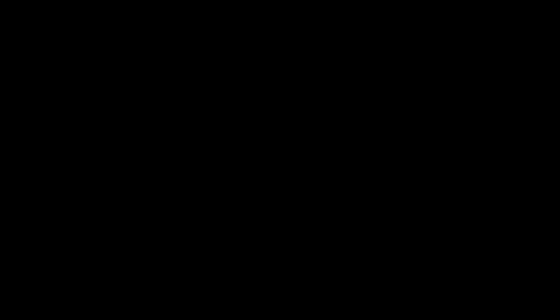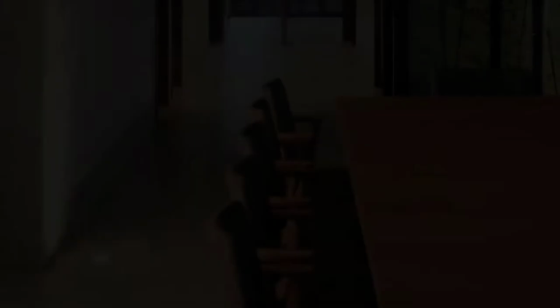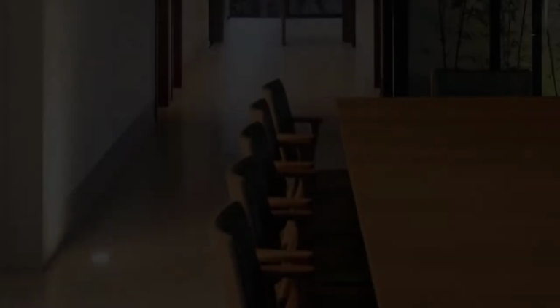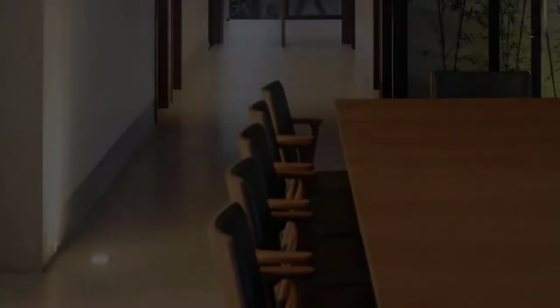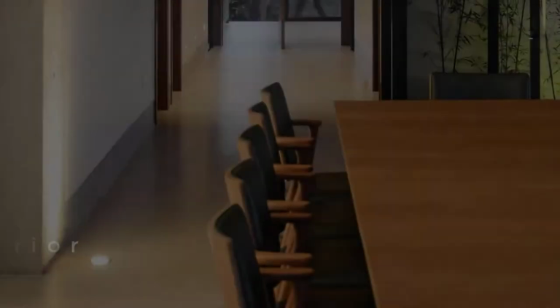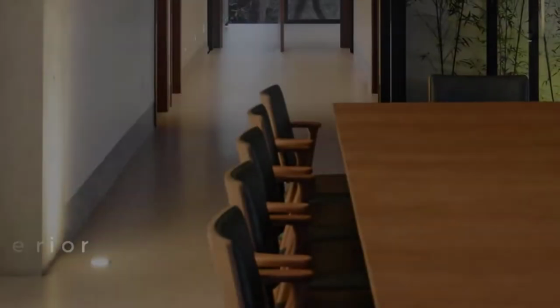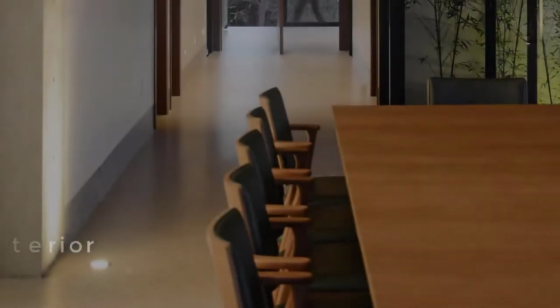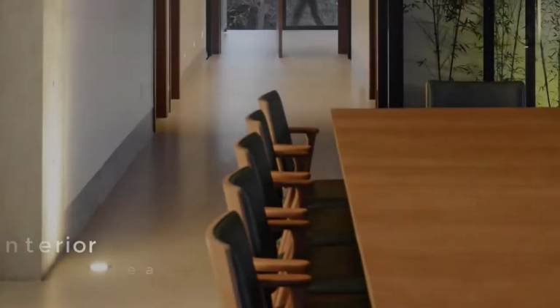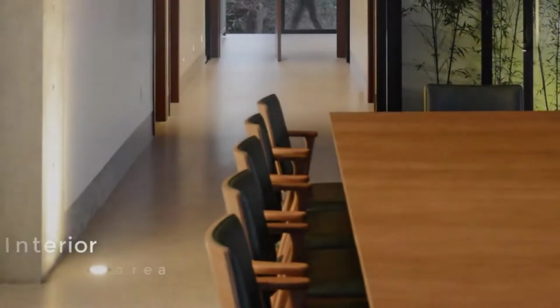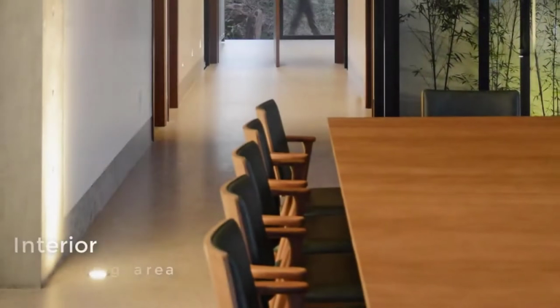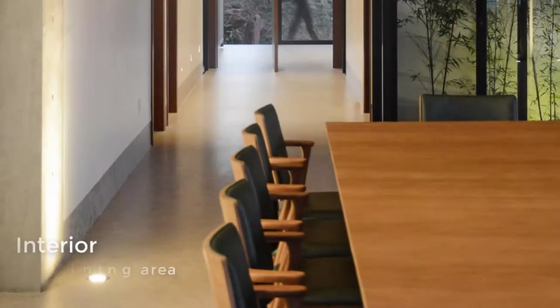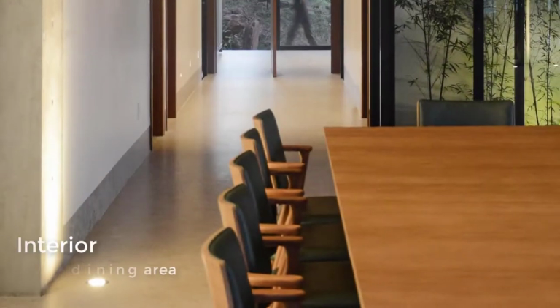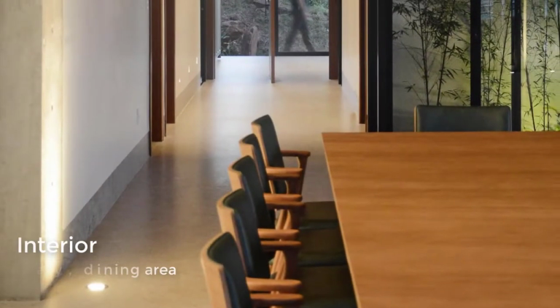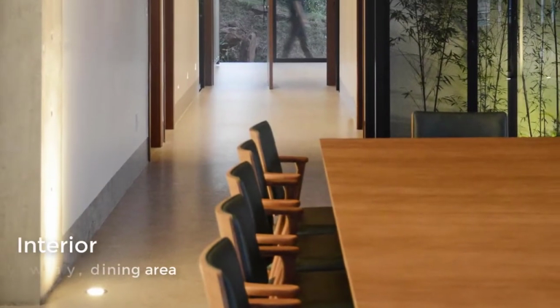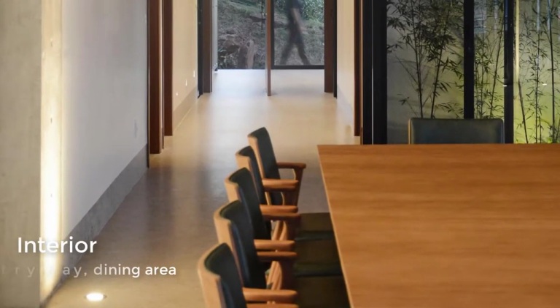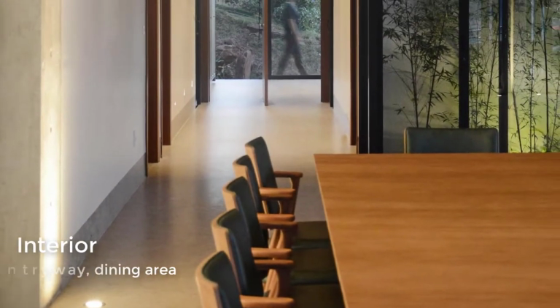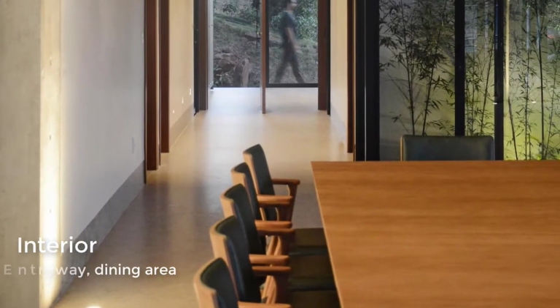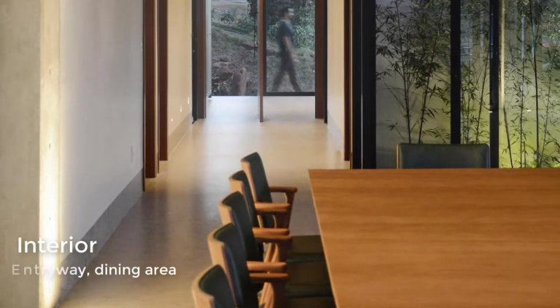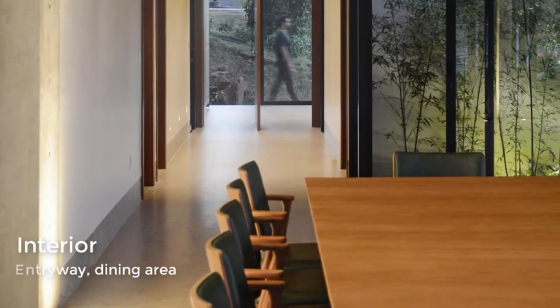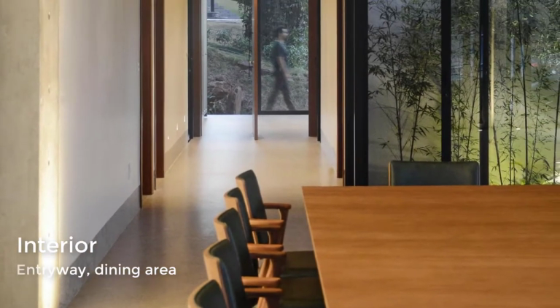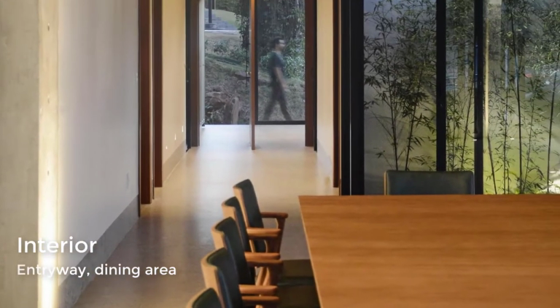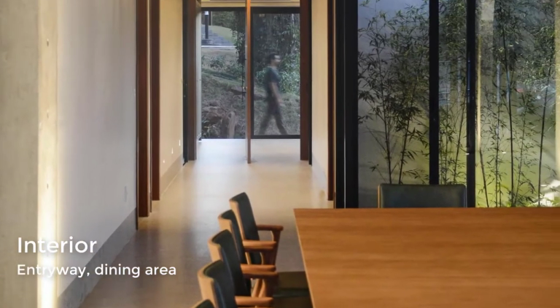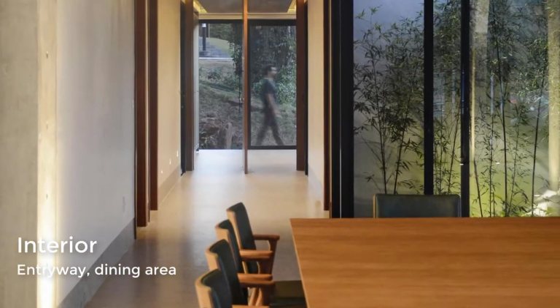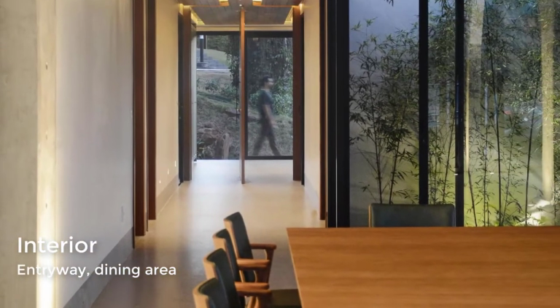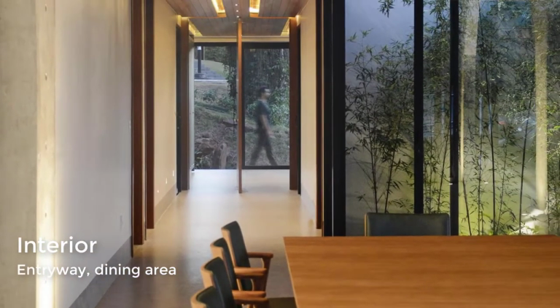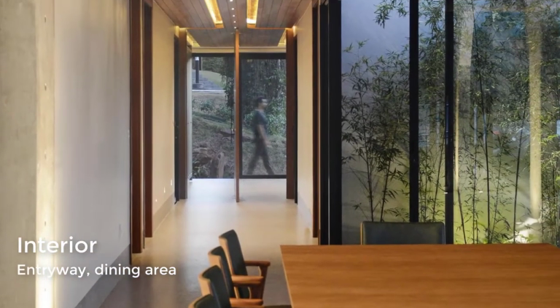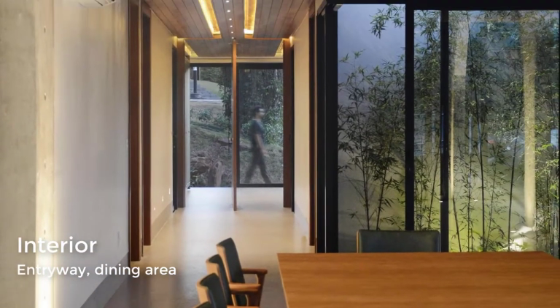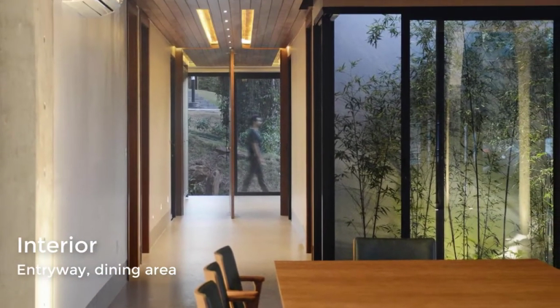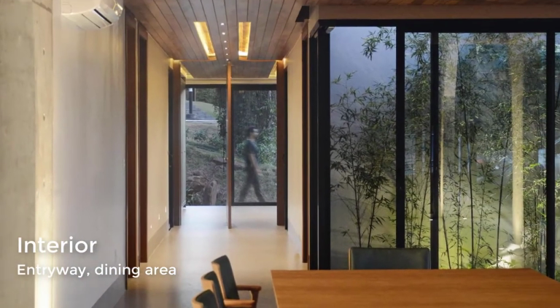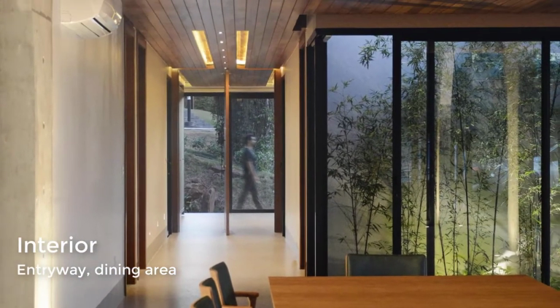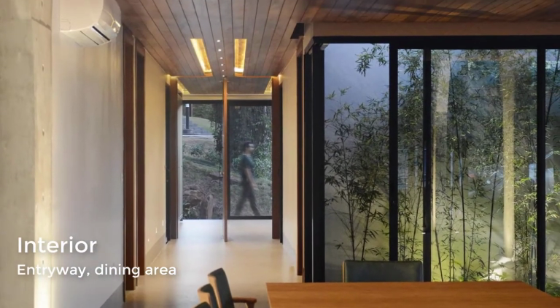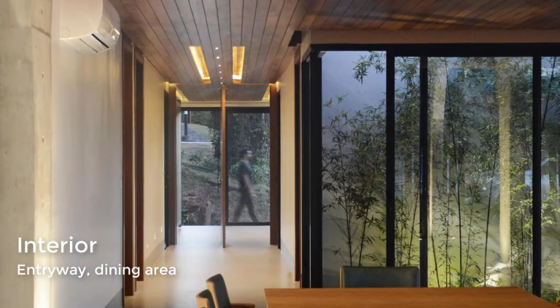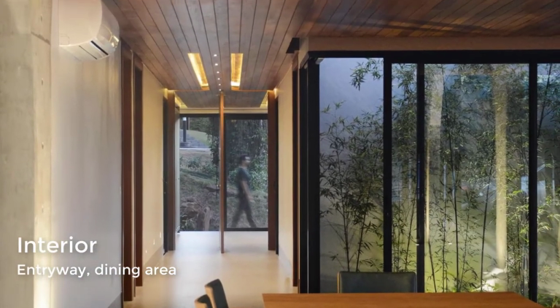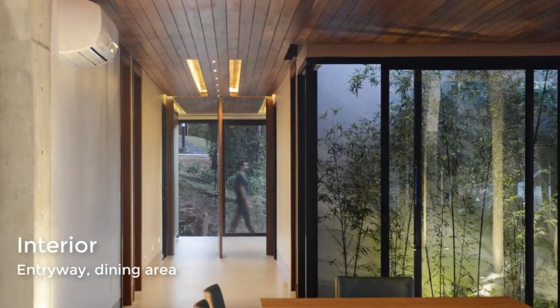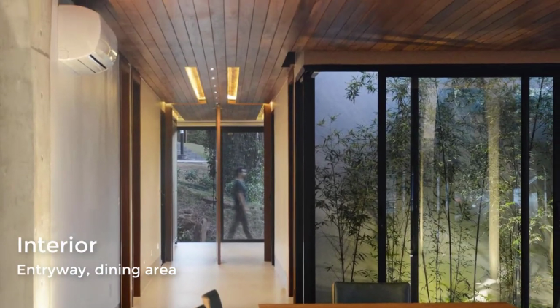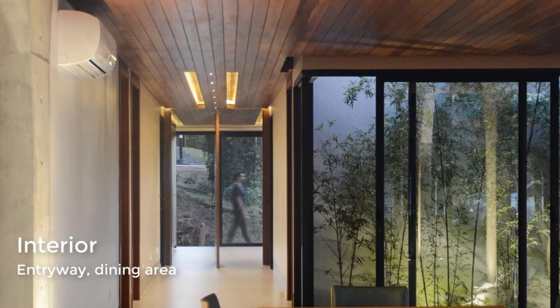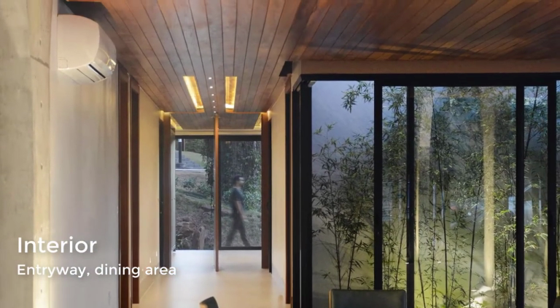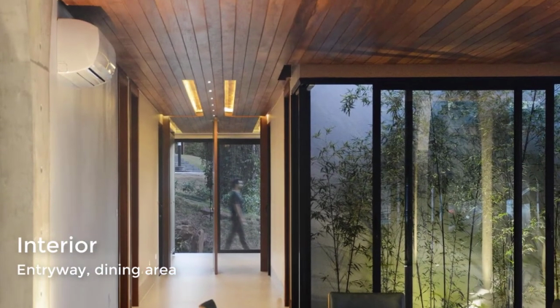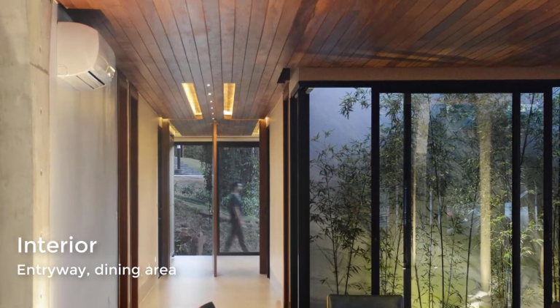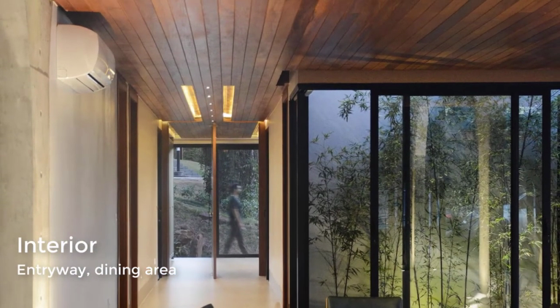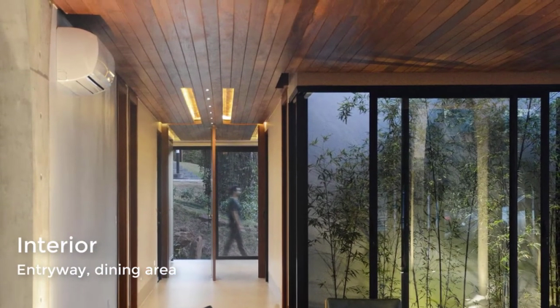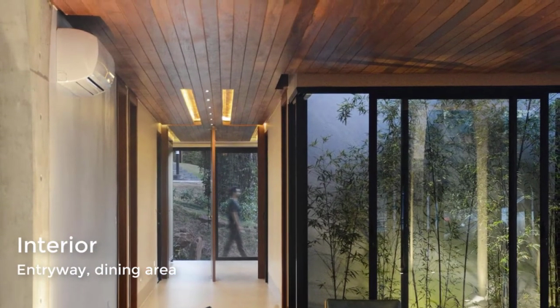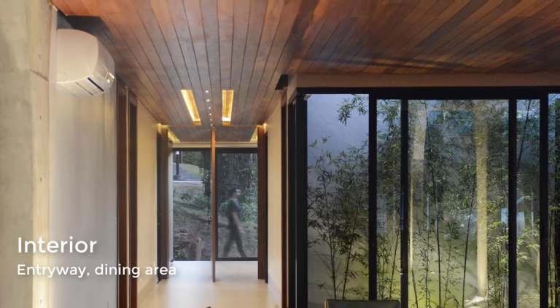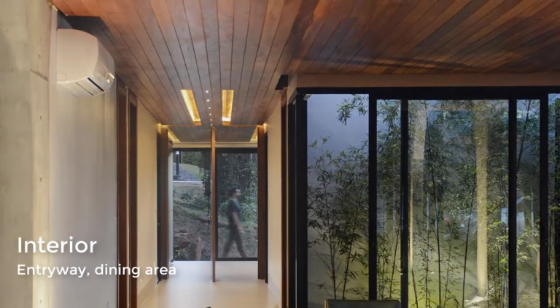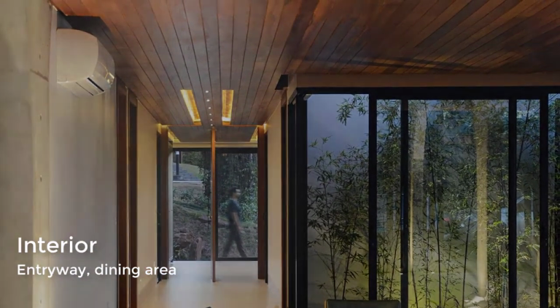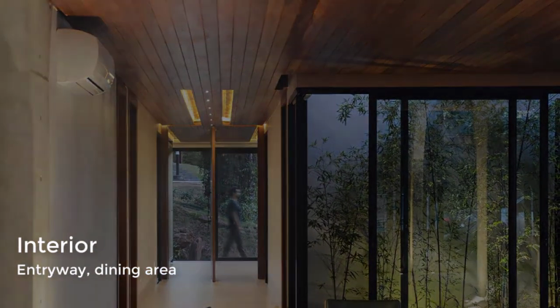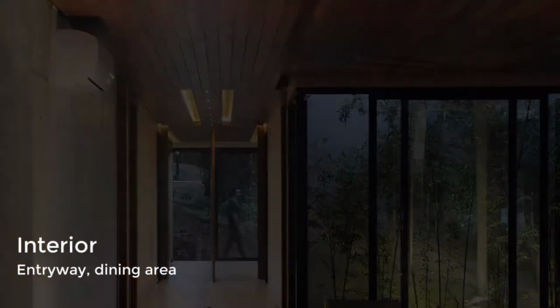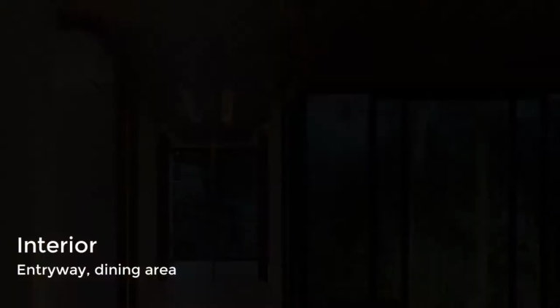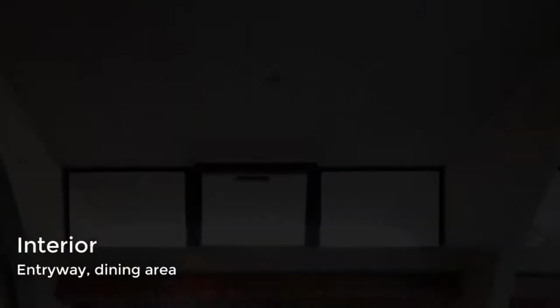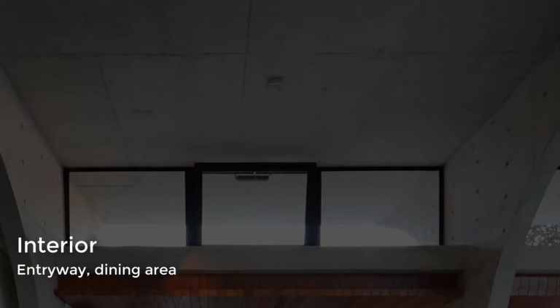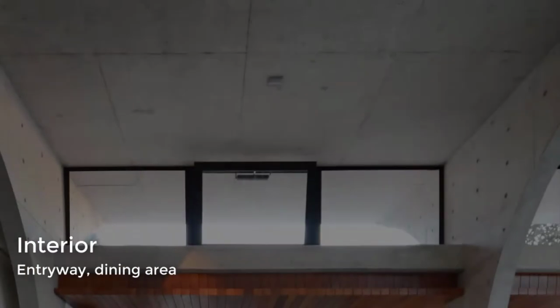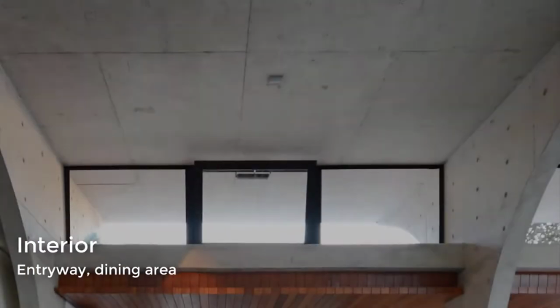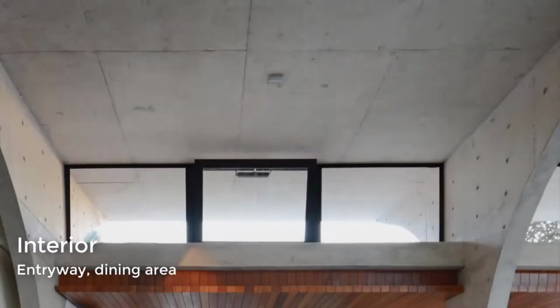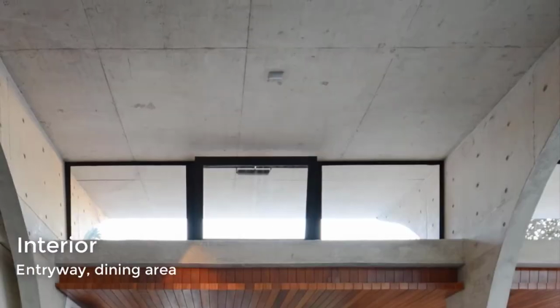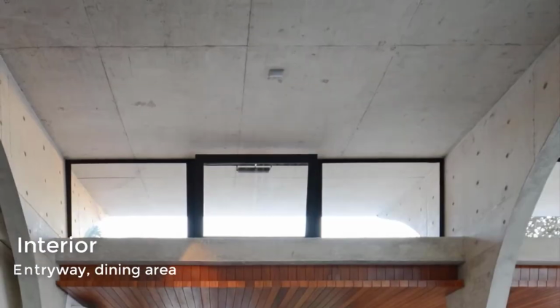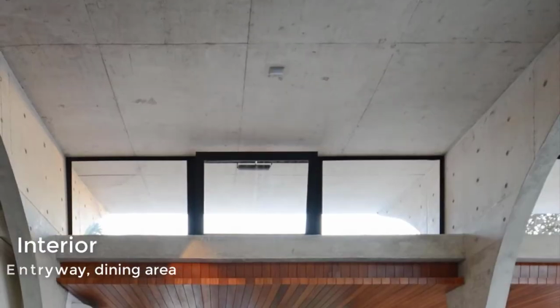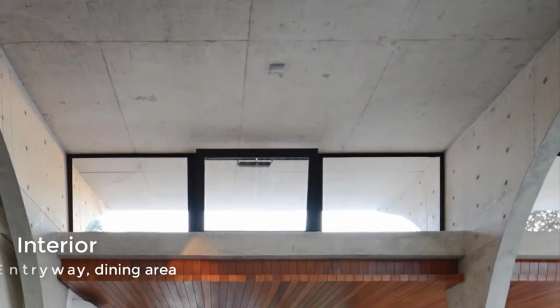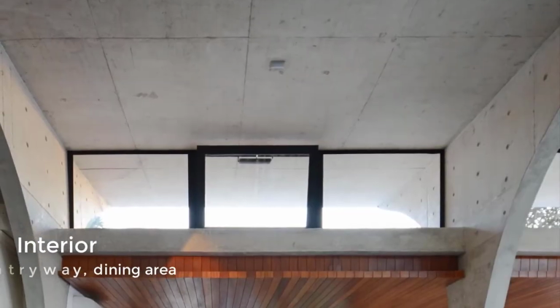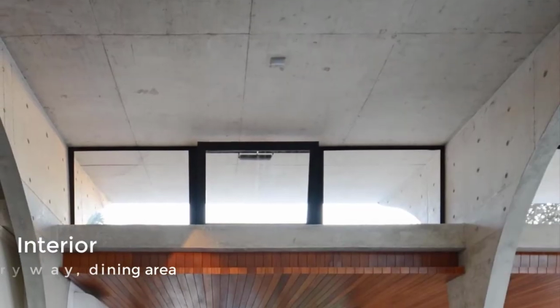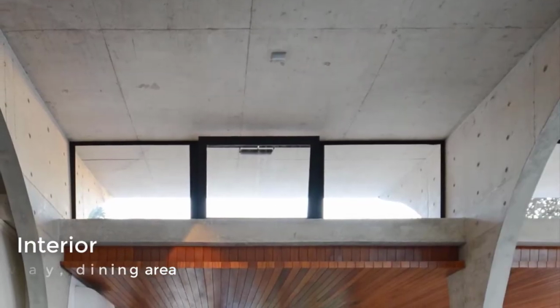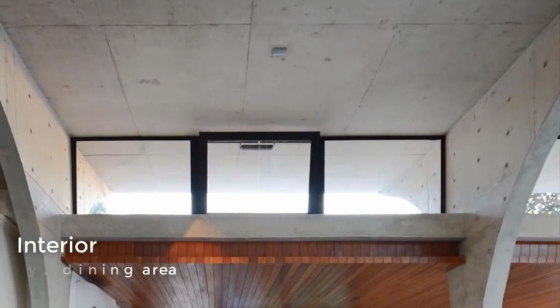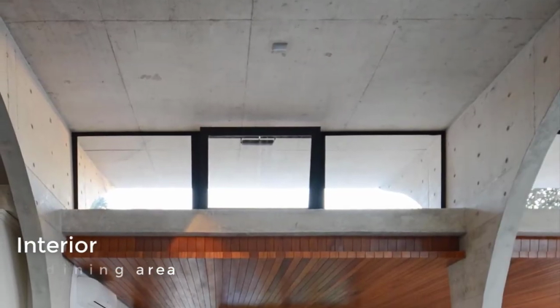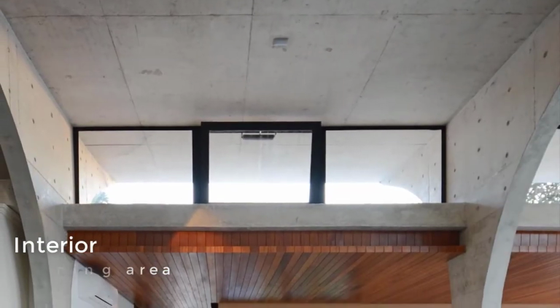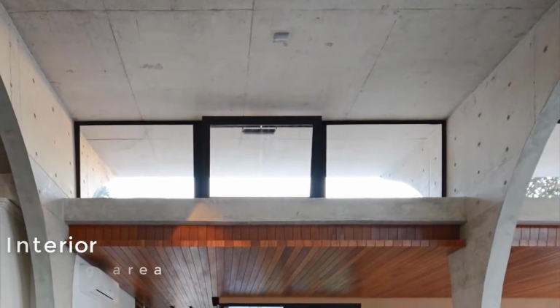A pivoting front door welcomes people to the home, while a wood ceiling with lighting adds a sense of warmth to the interior.